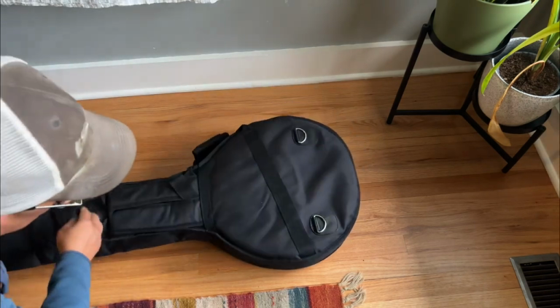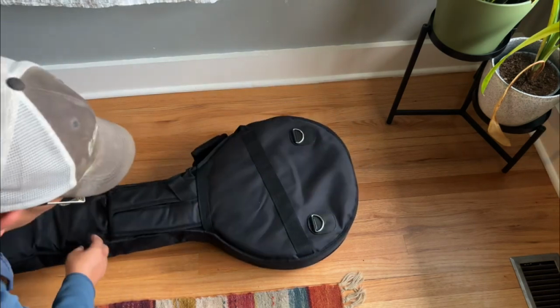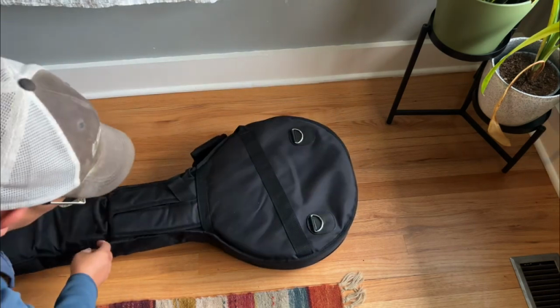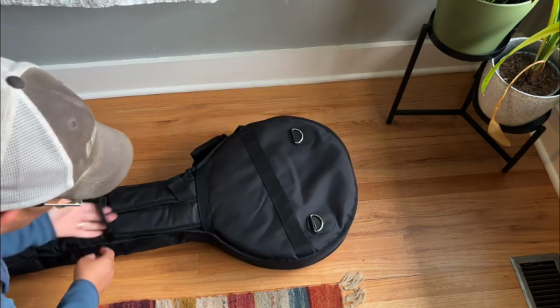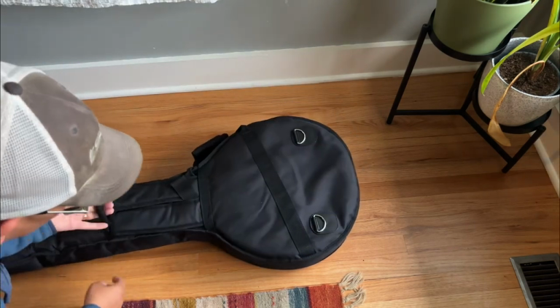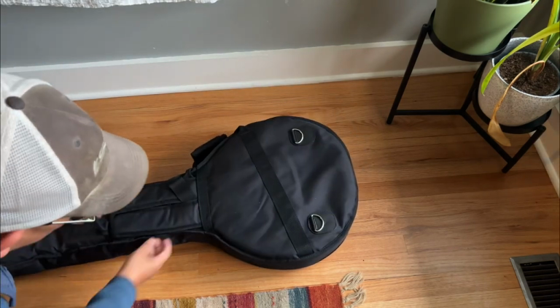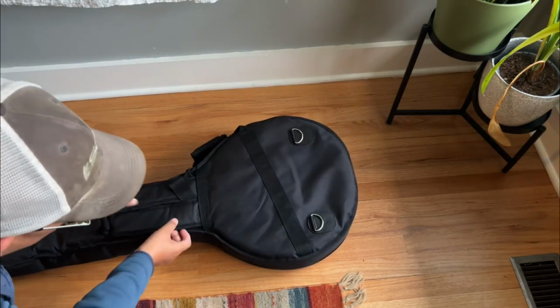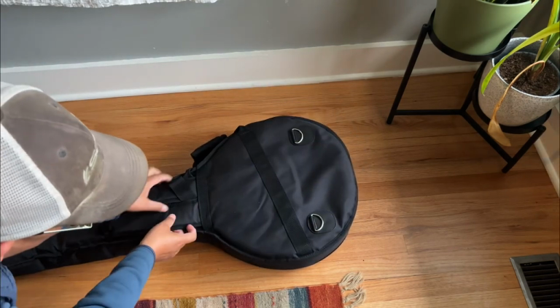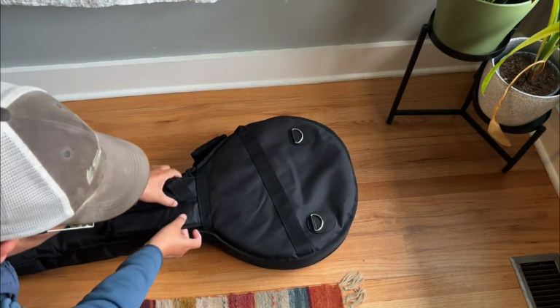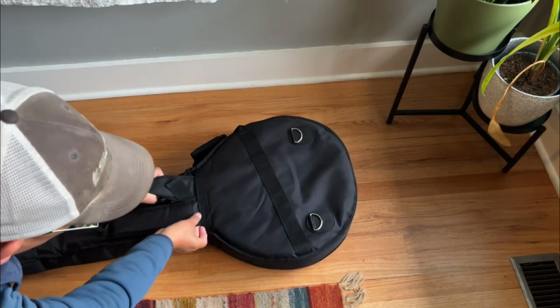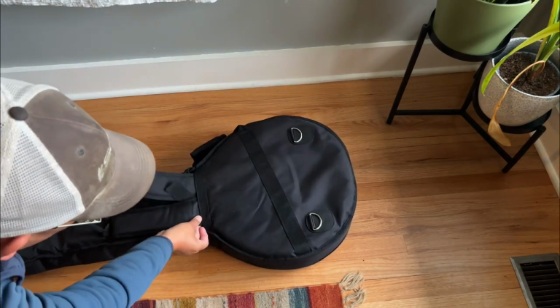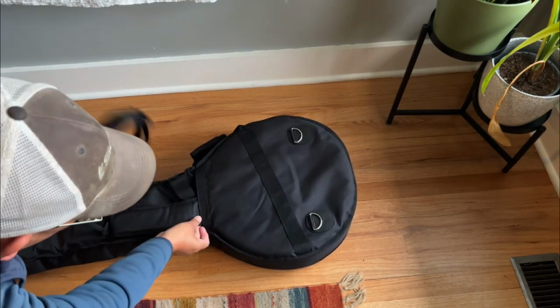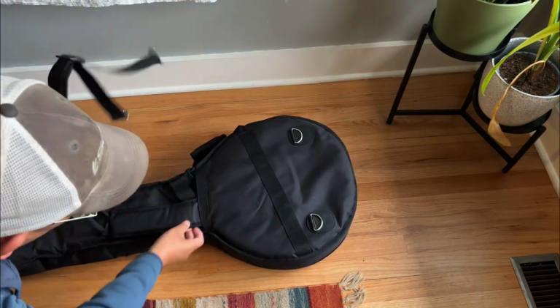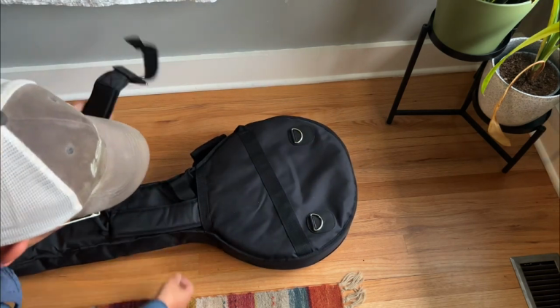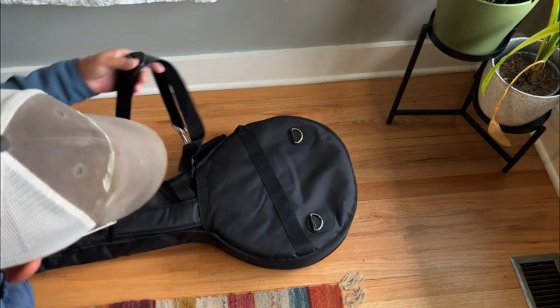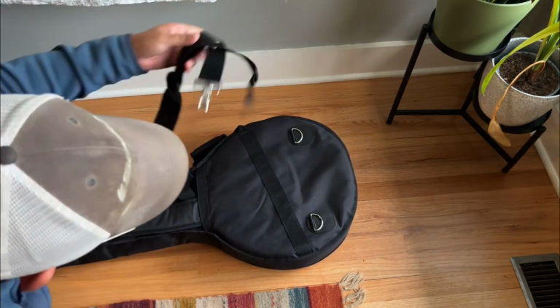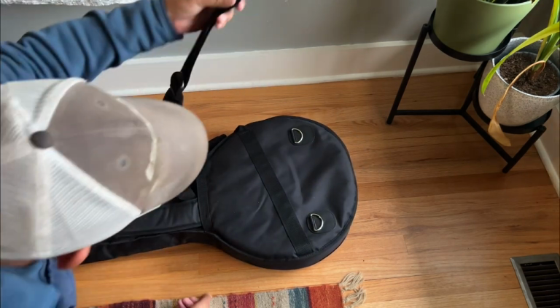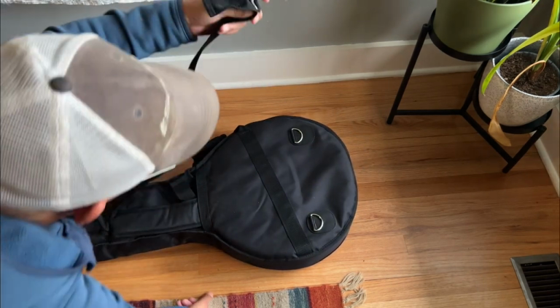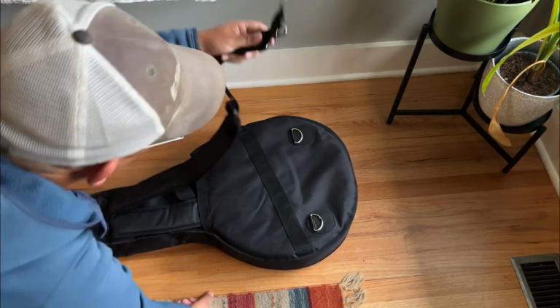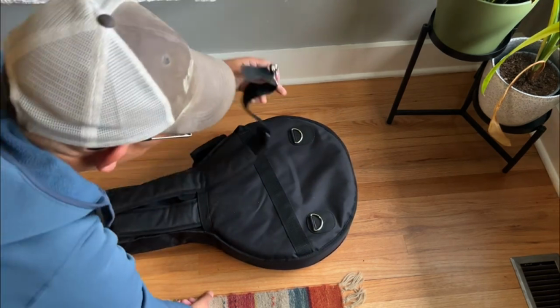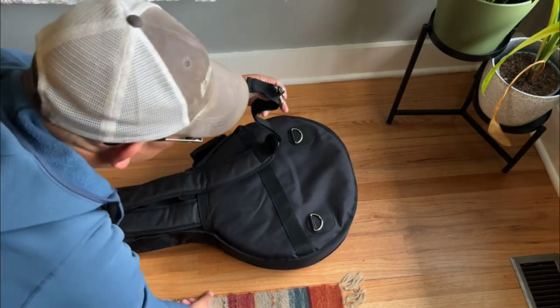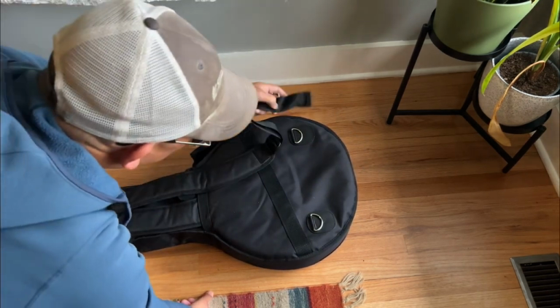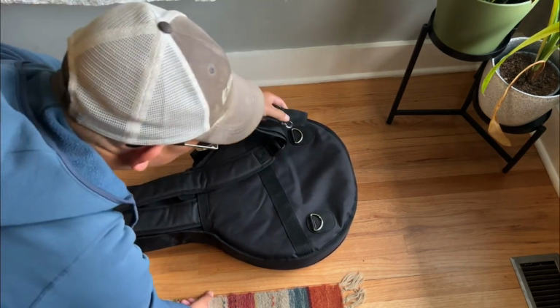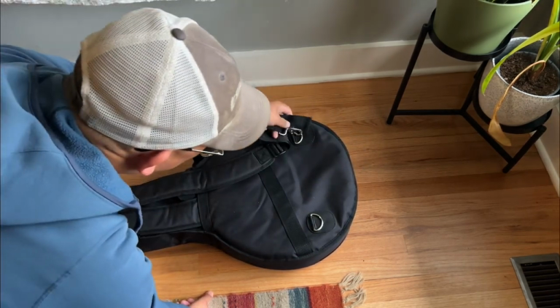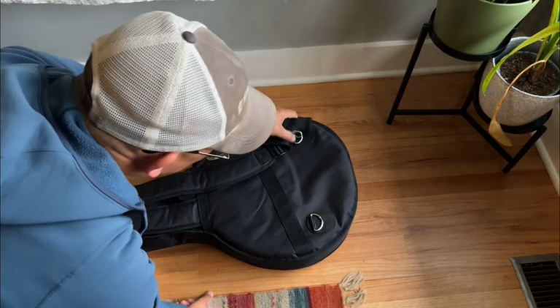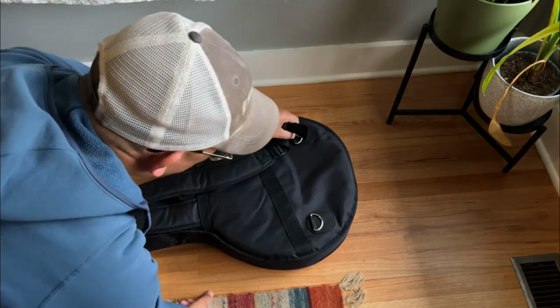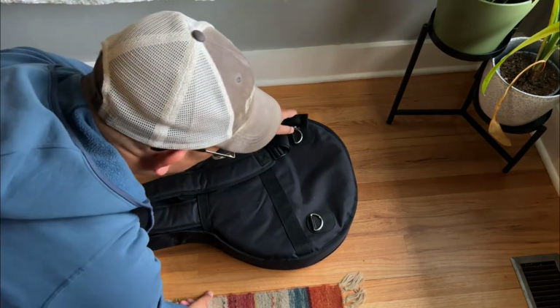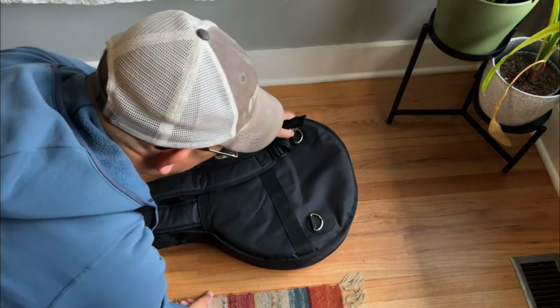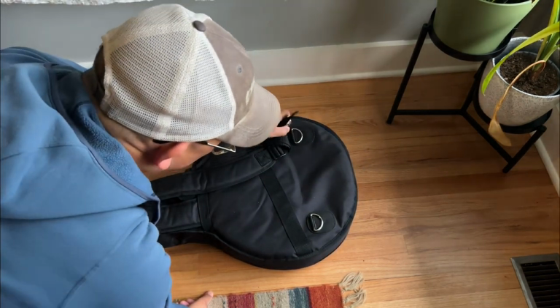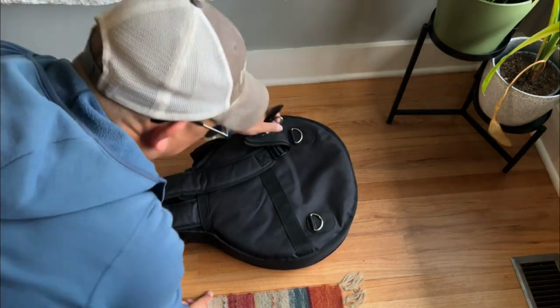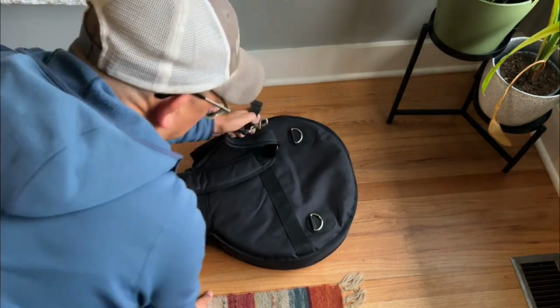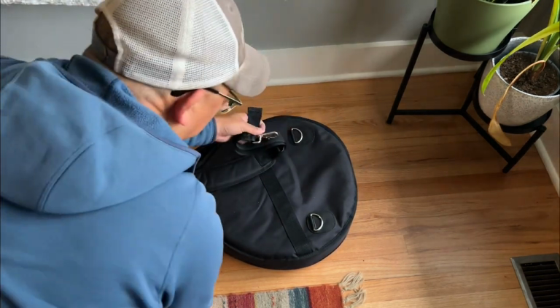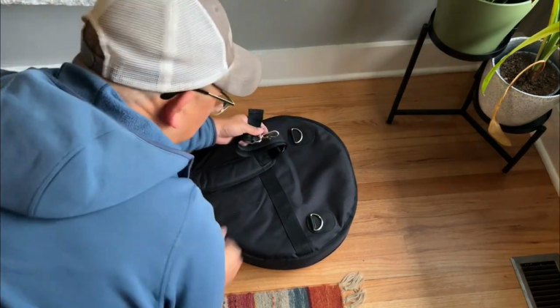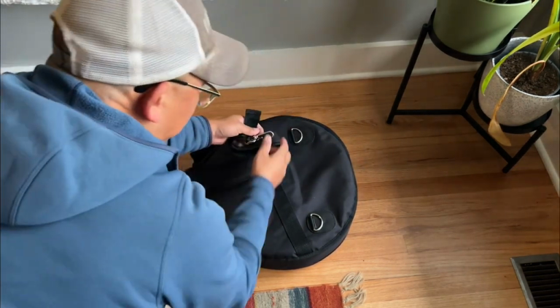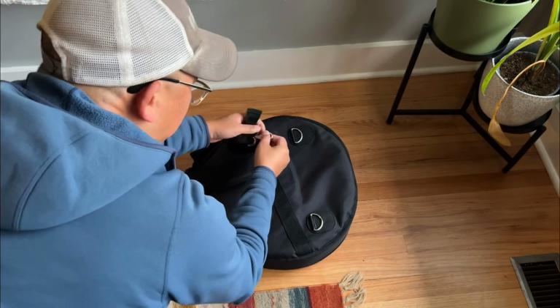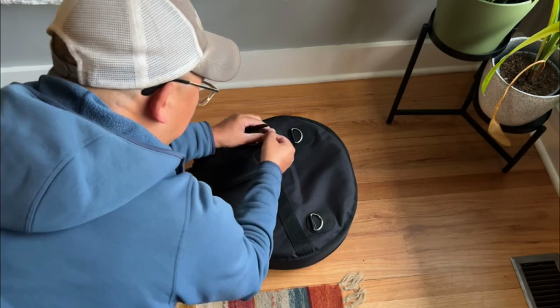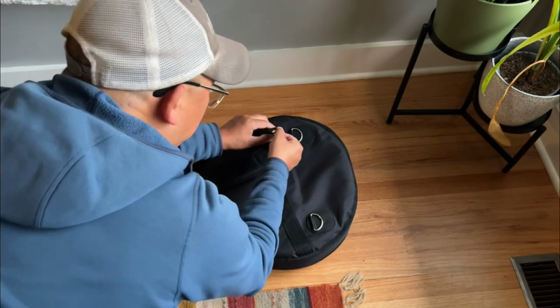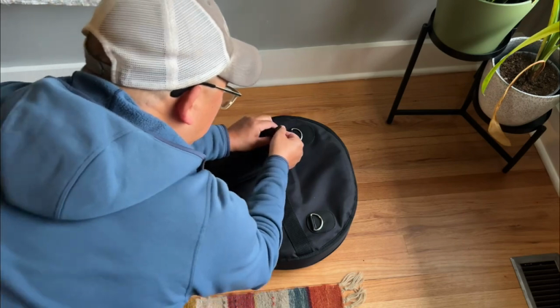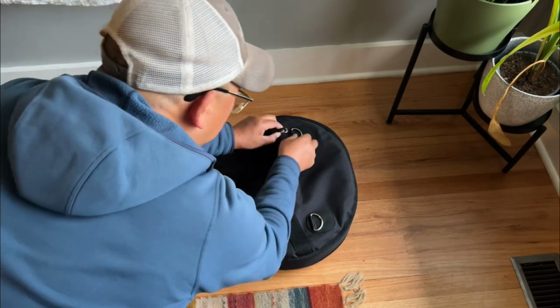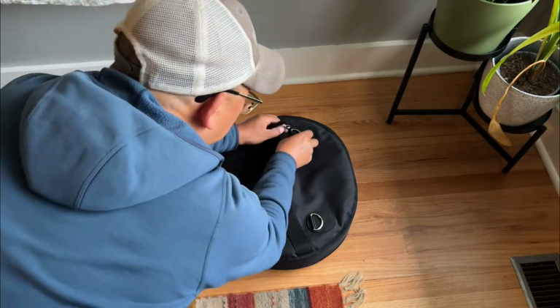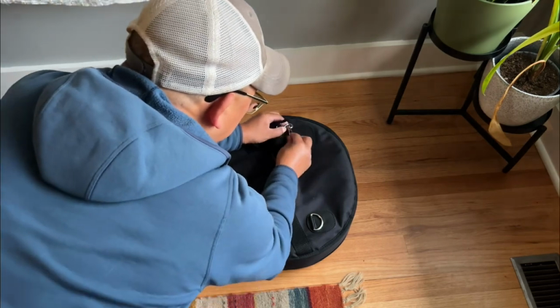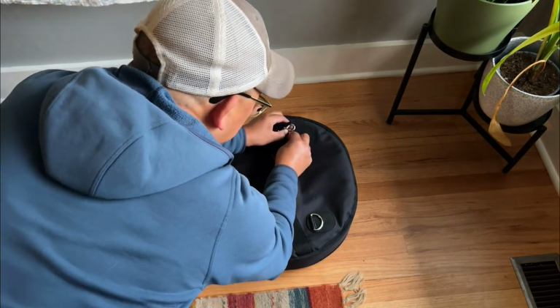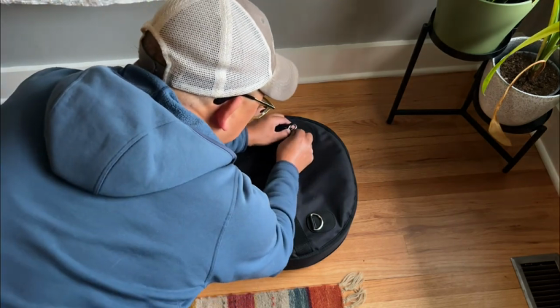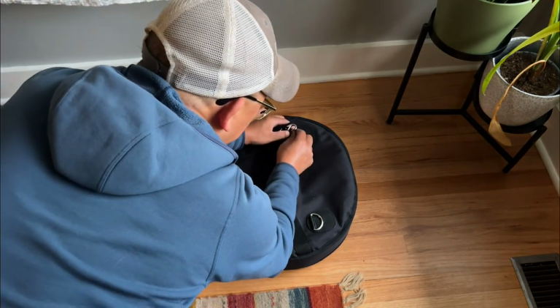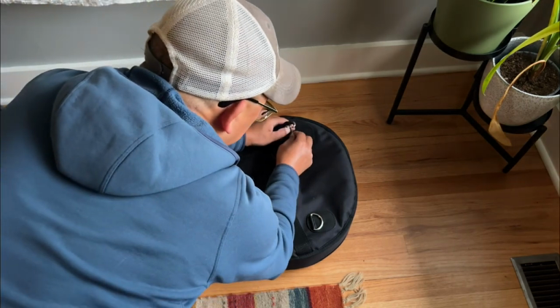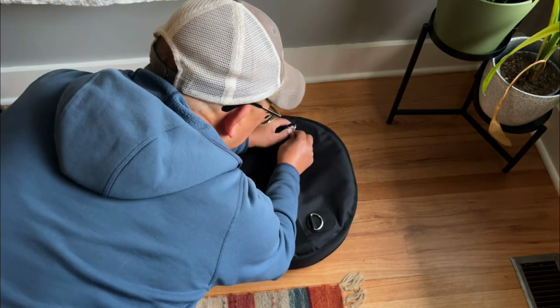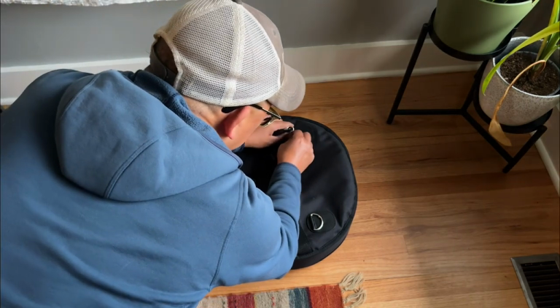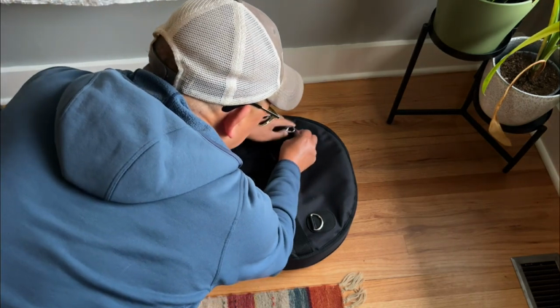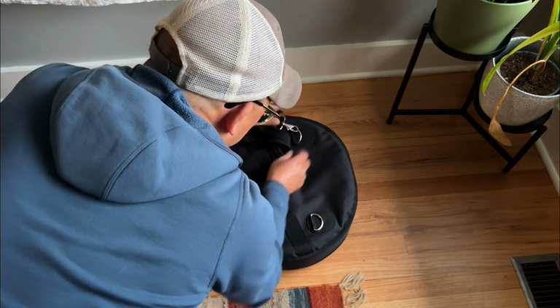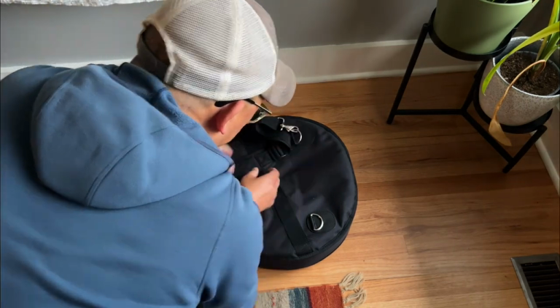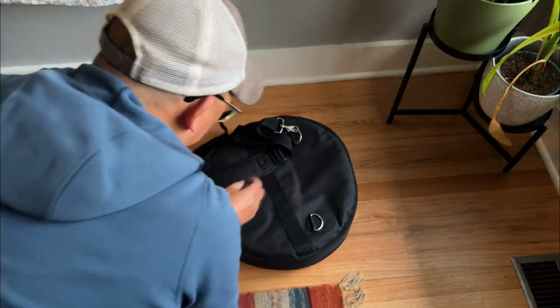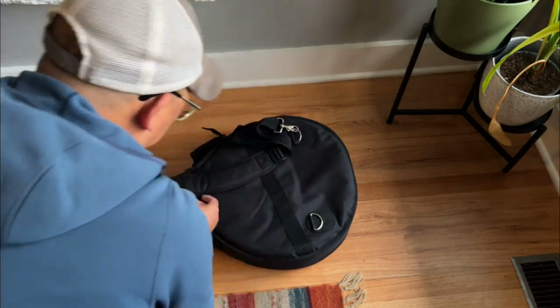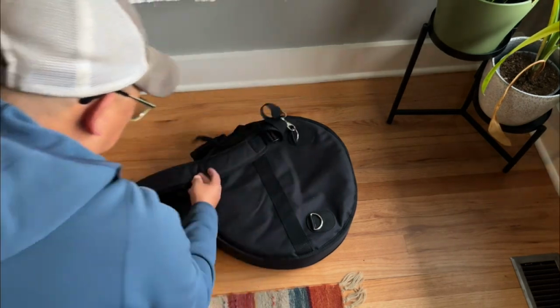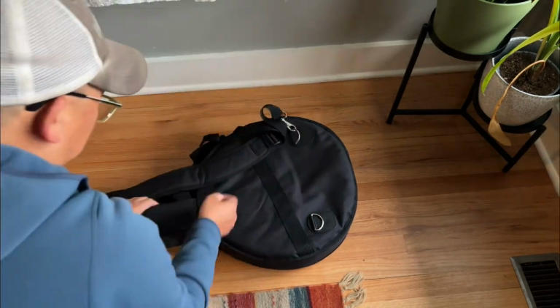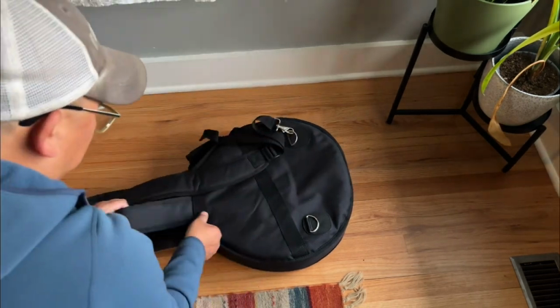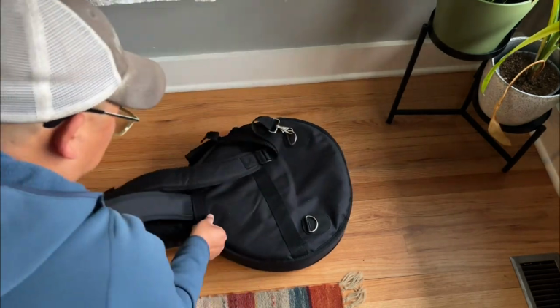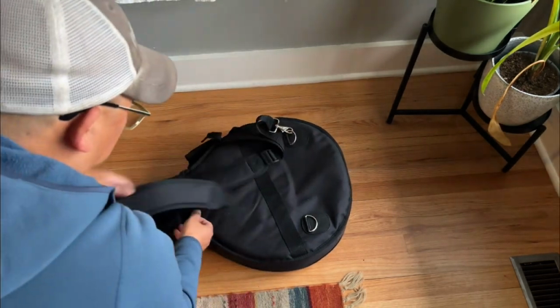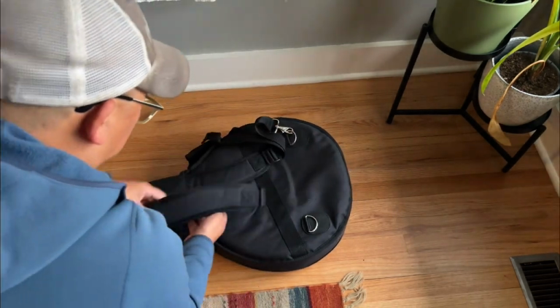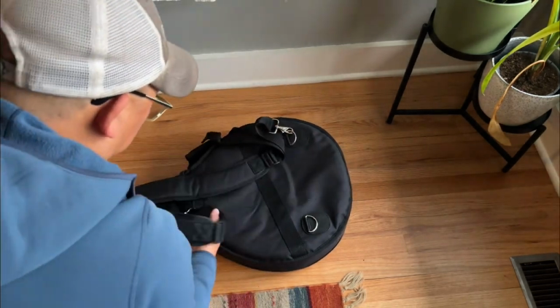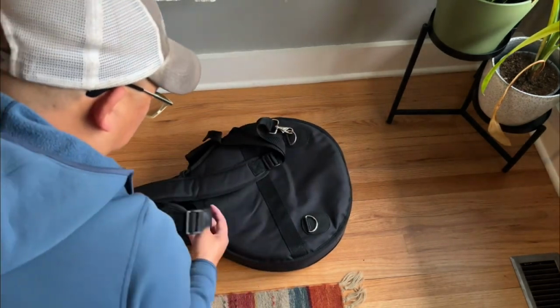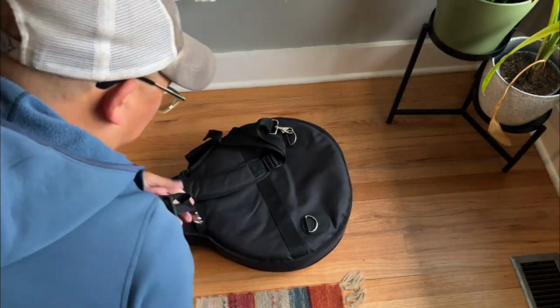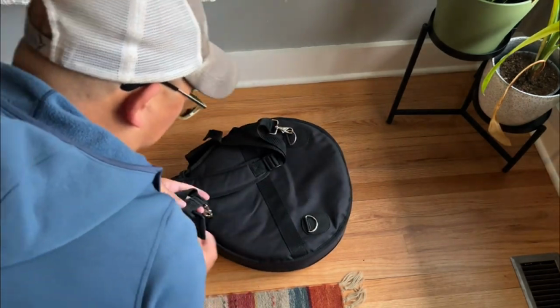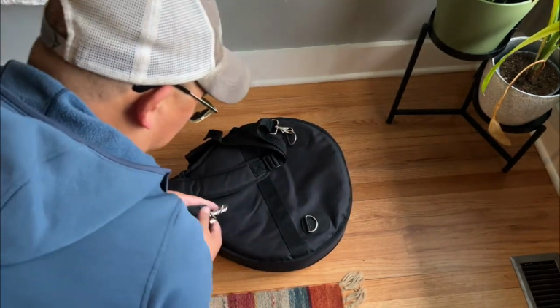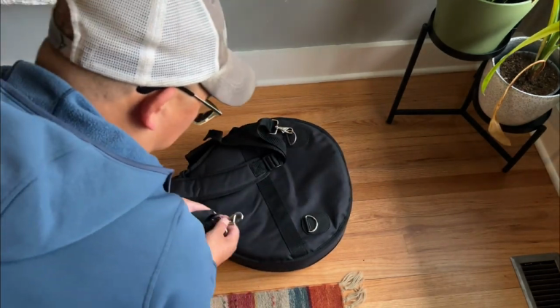On the back are two shoulder straps that you can either tuck away or bring out so you can wear the banjo like a backpack.